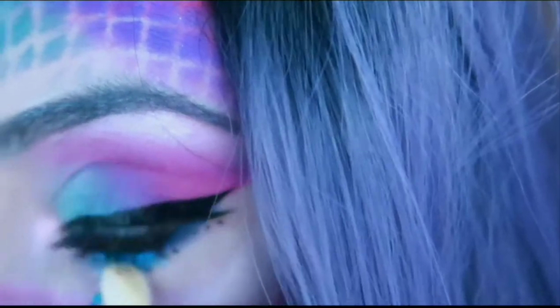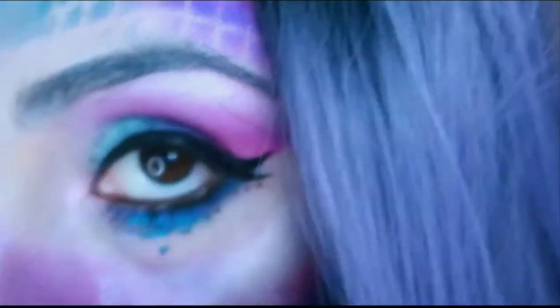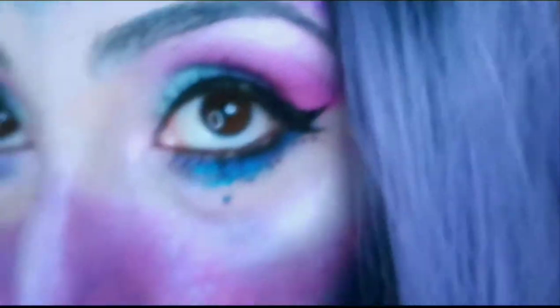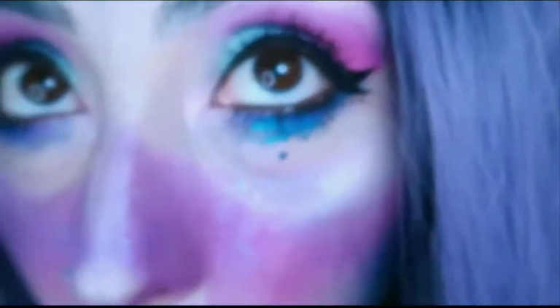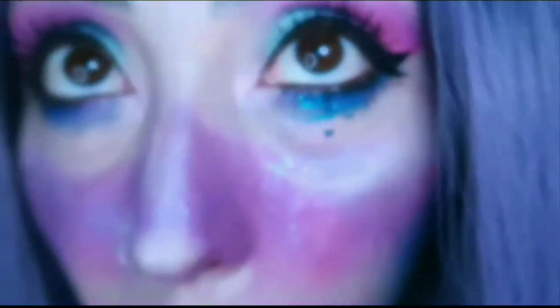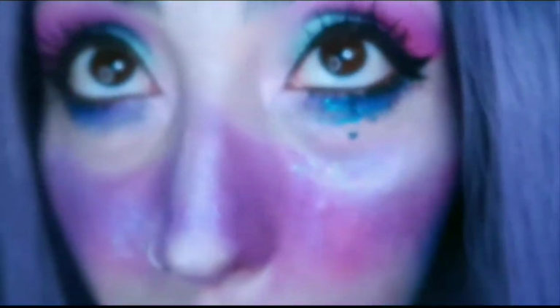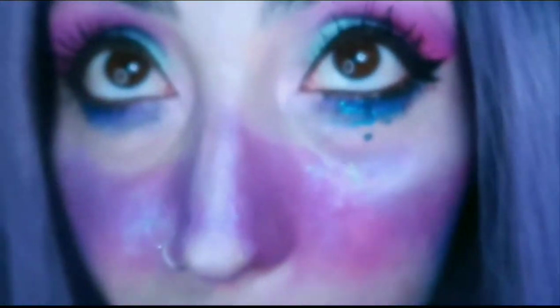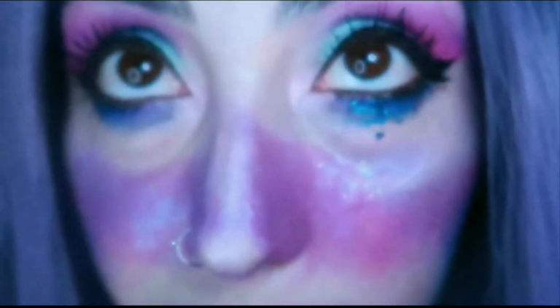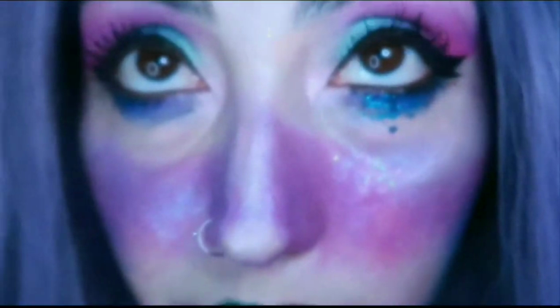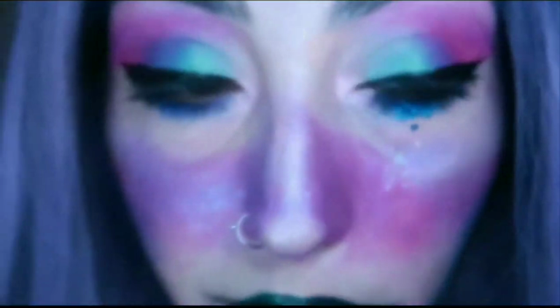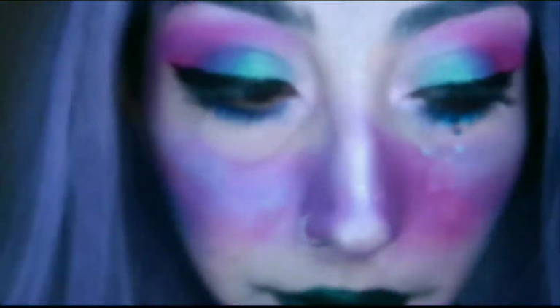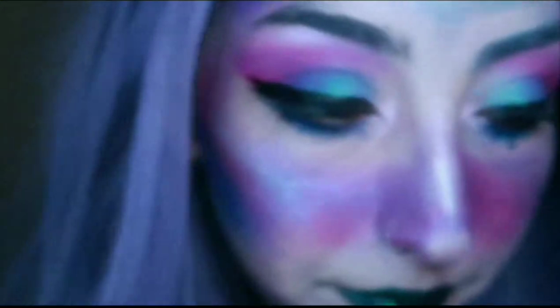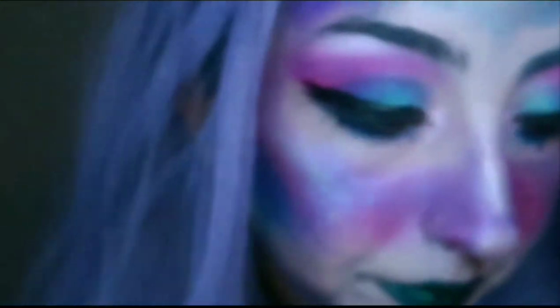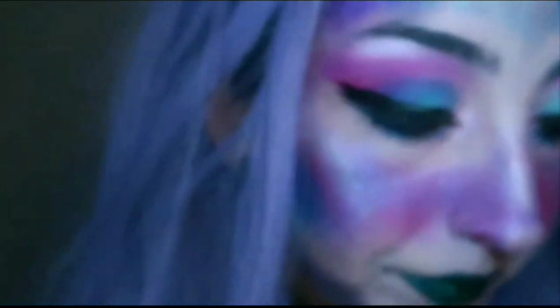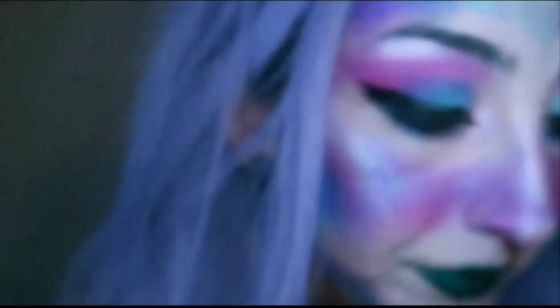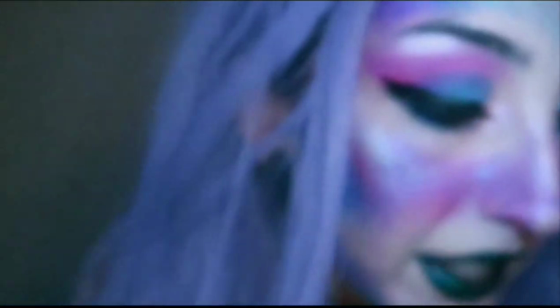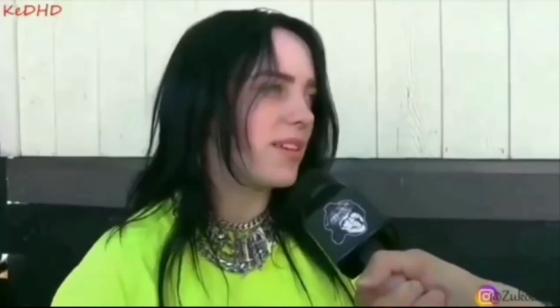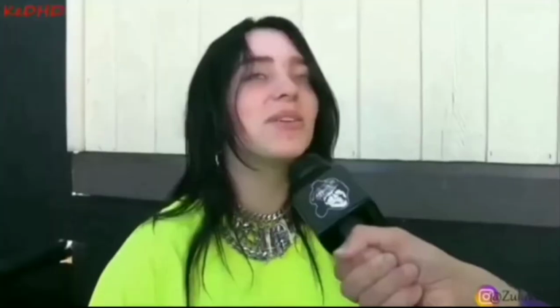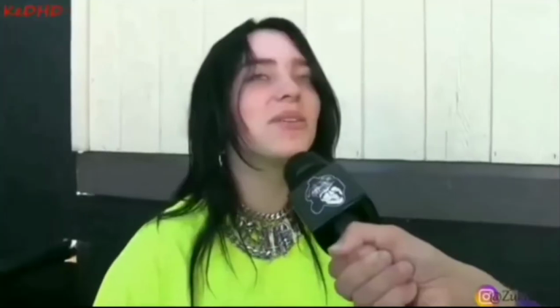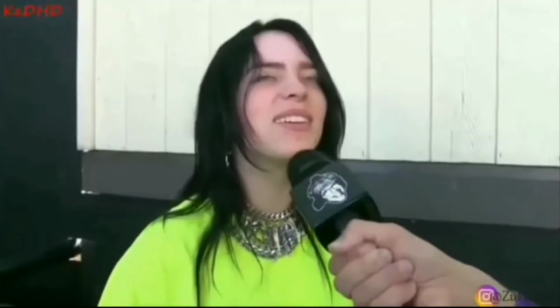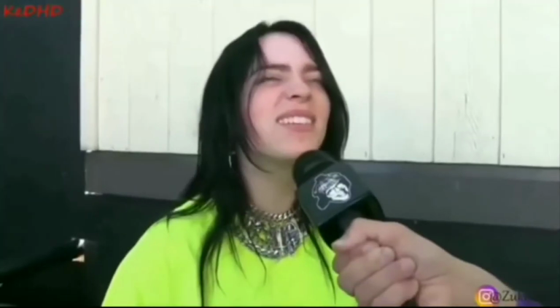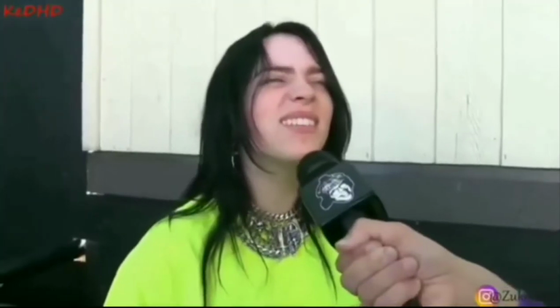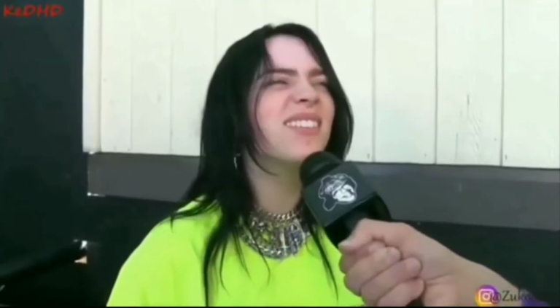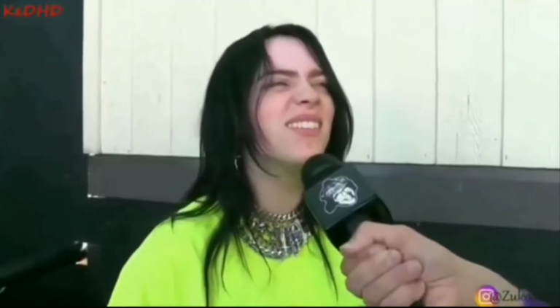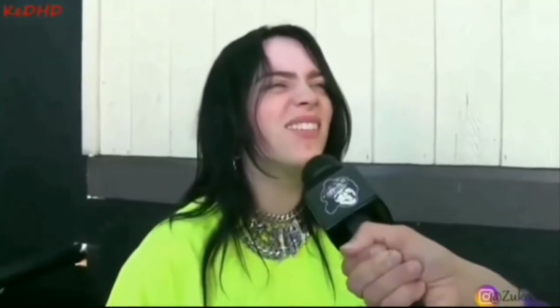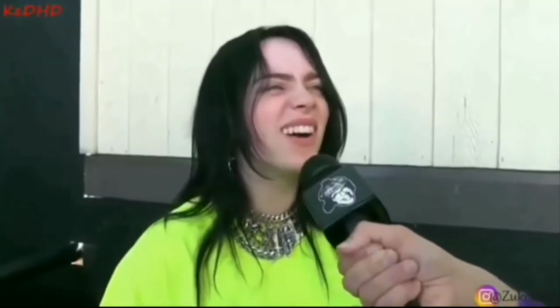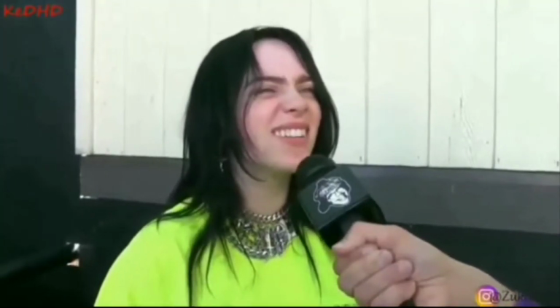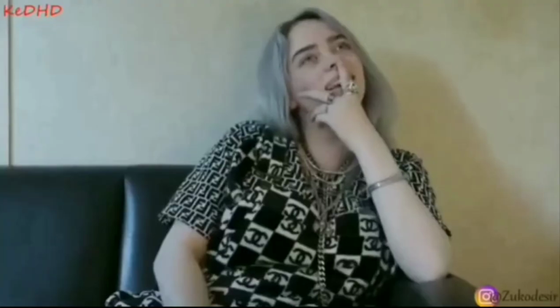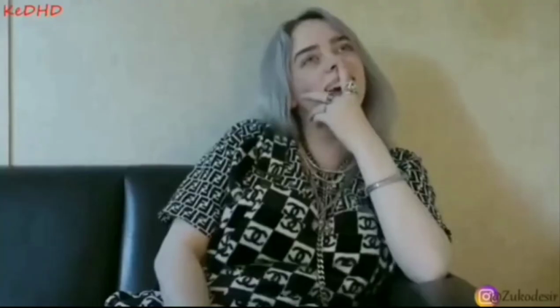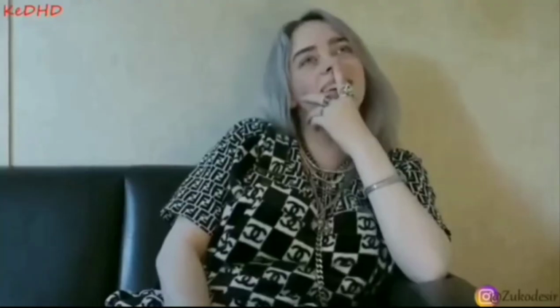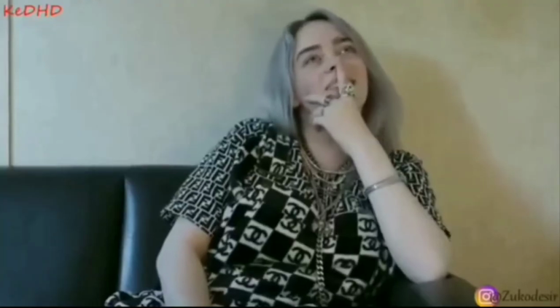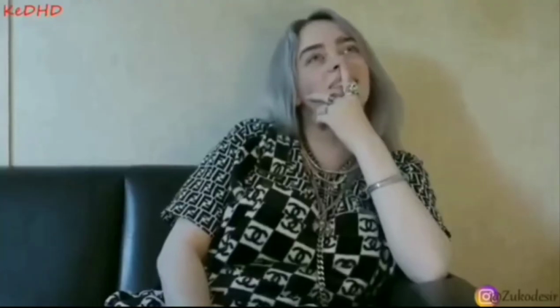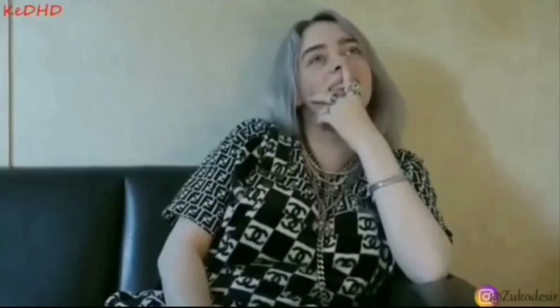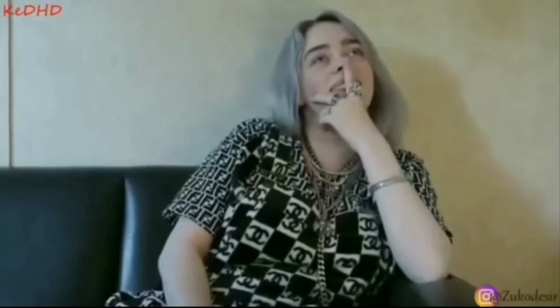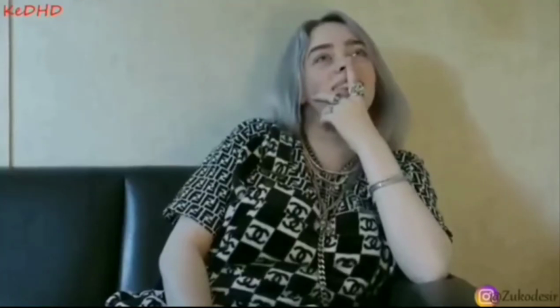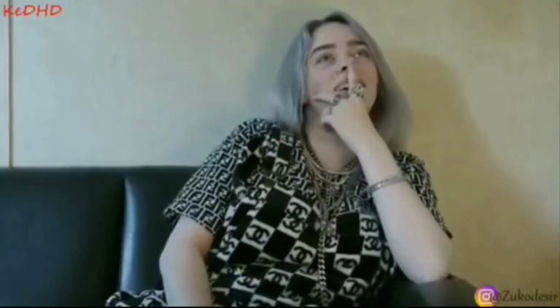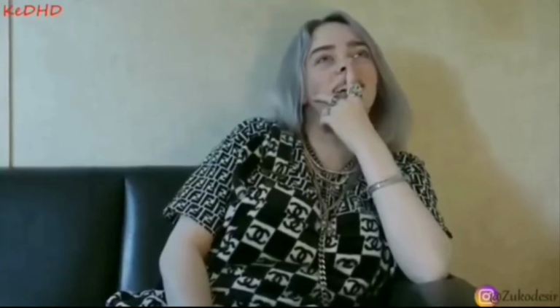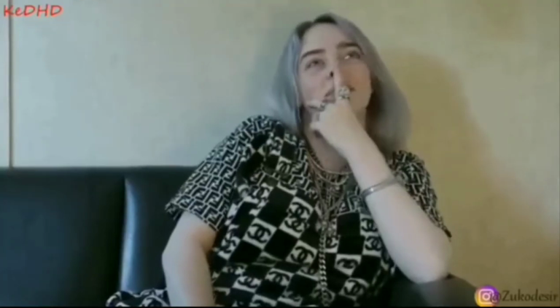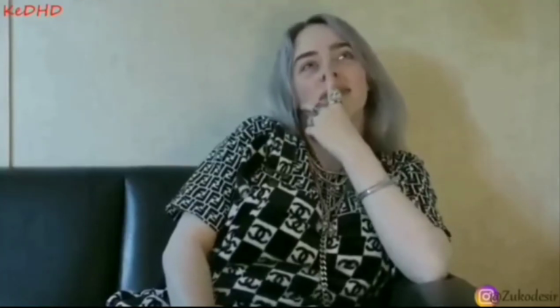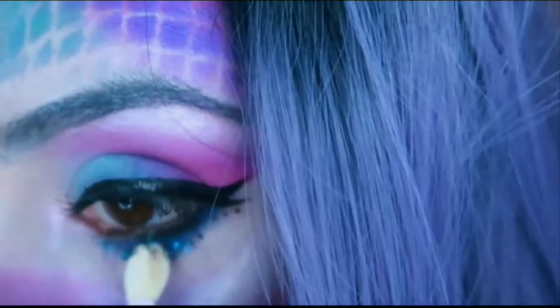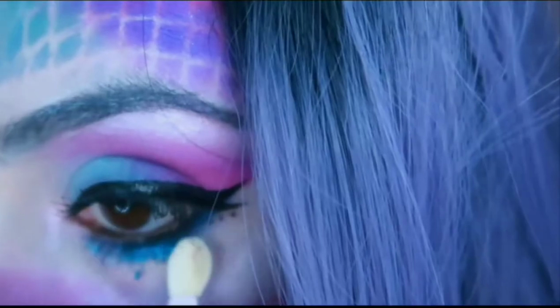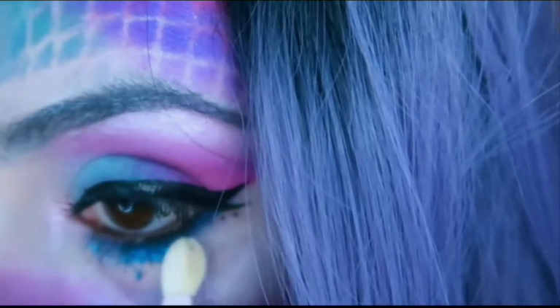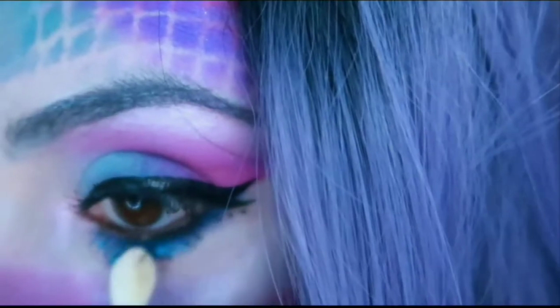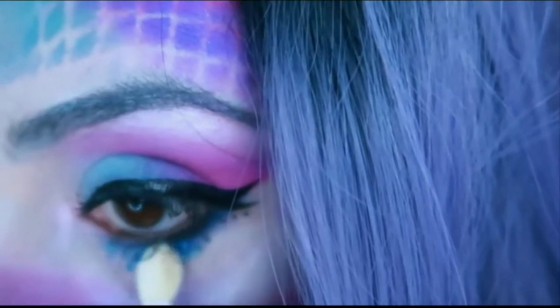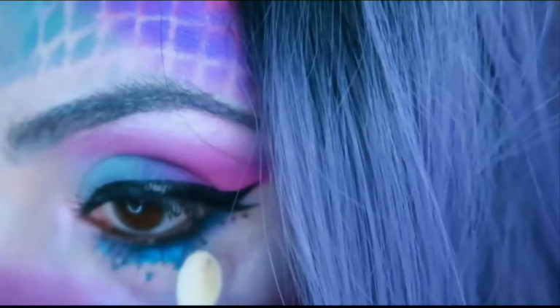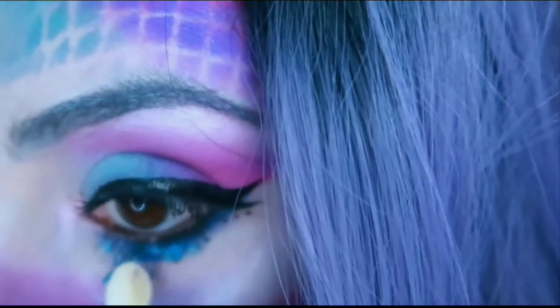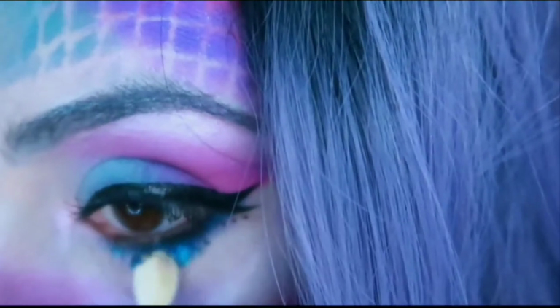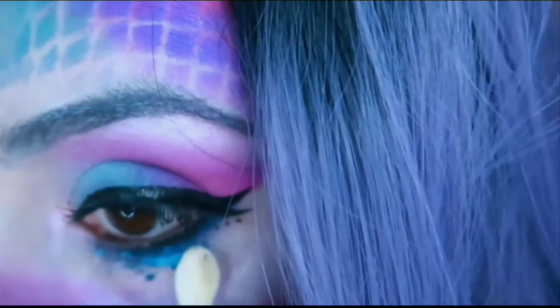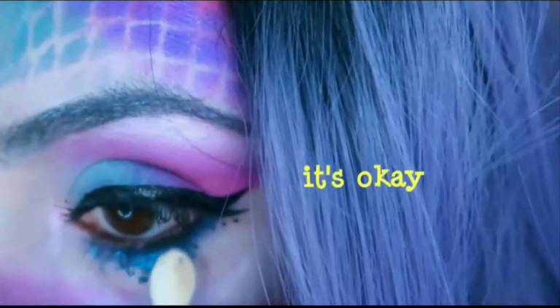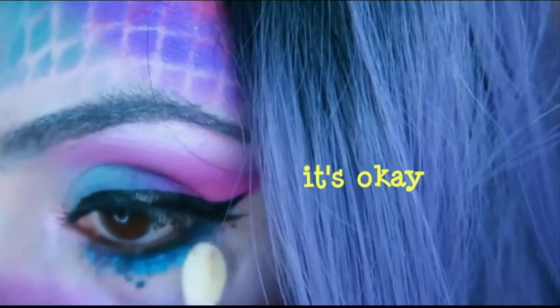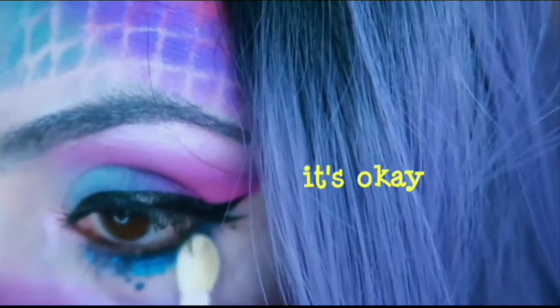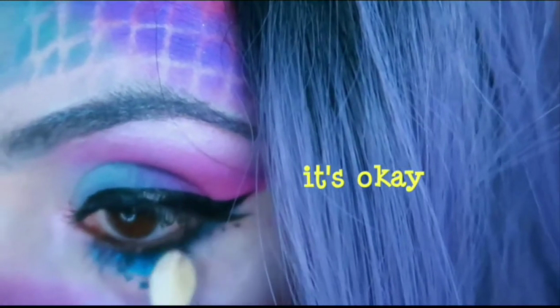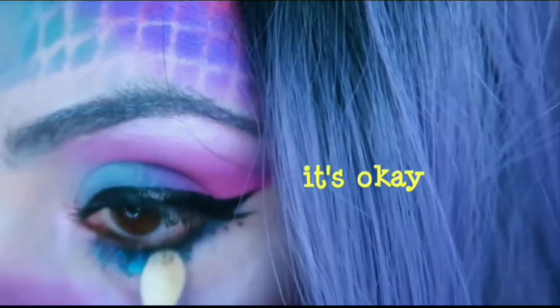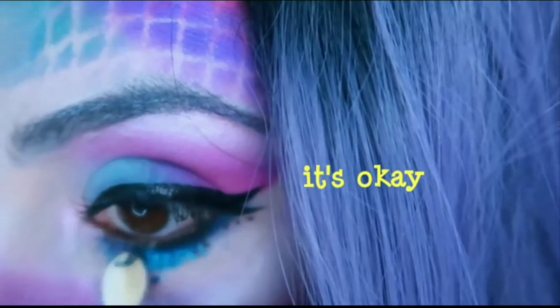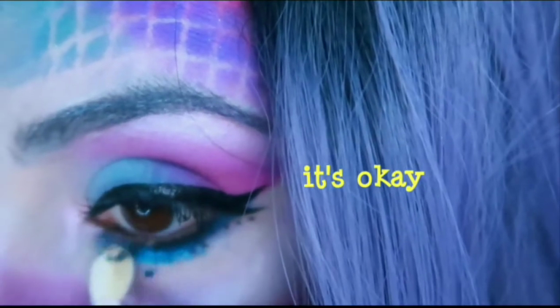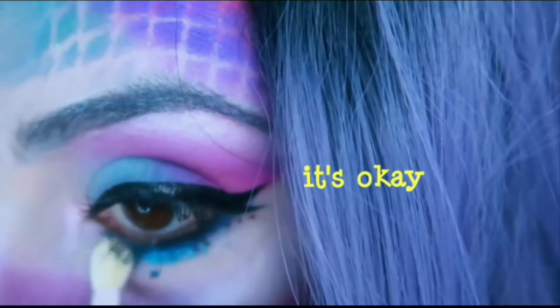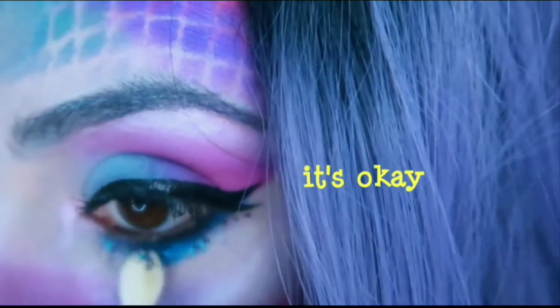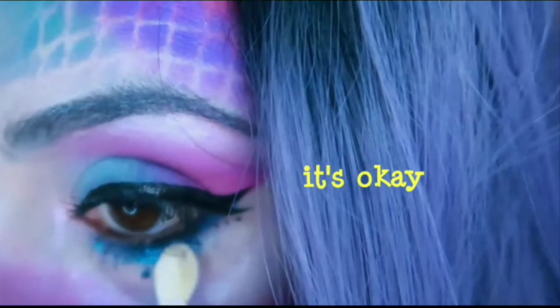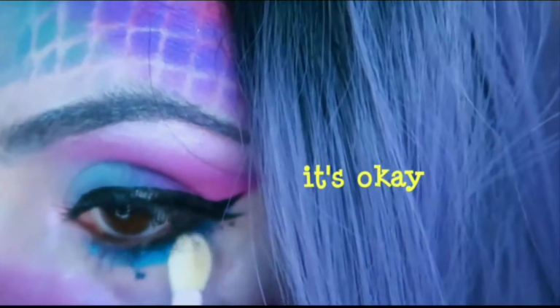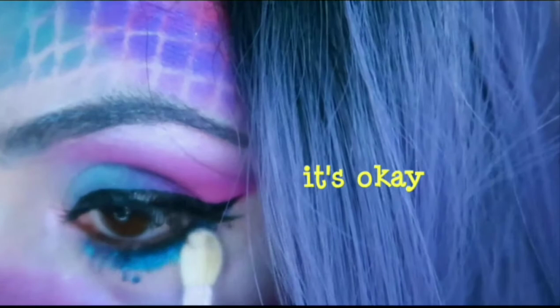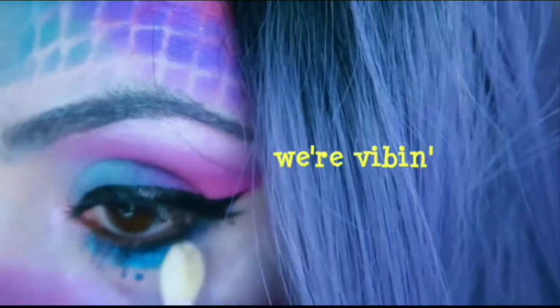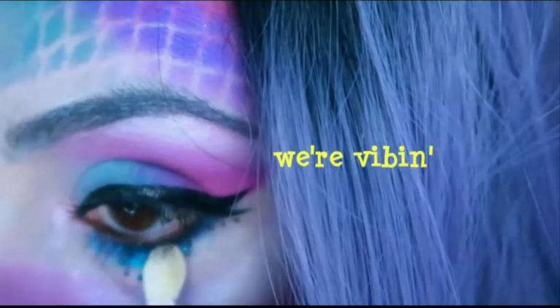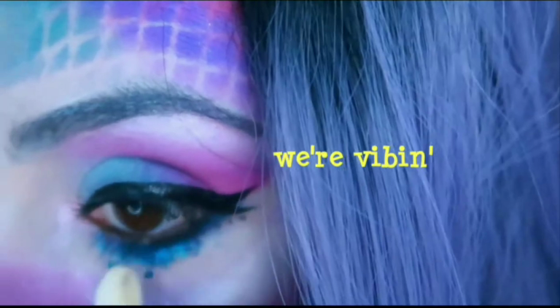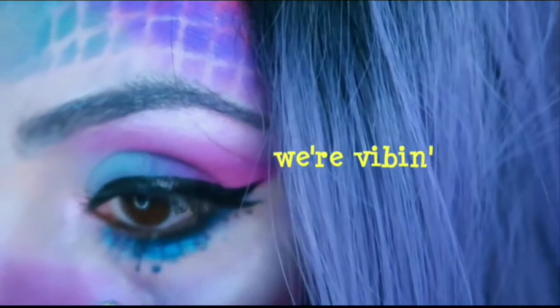This is a hot mess, y'all. I don't know what... it's okay. It's okay. We're vibing.